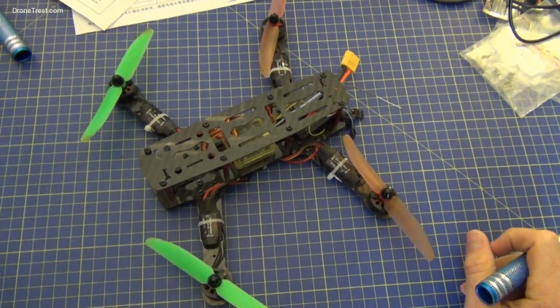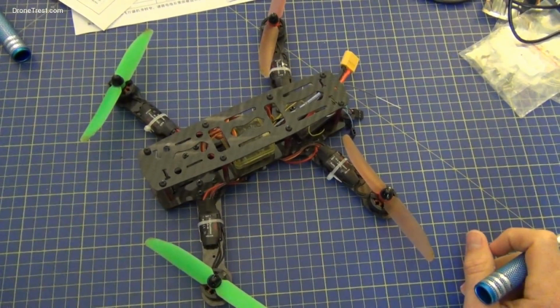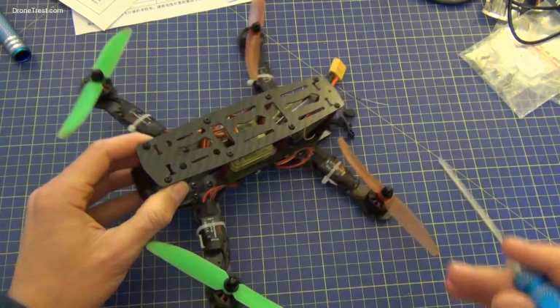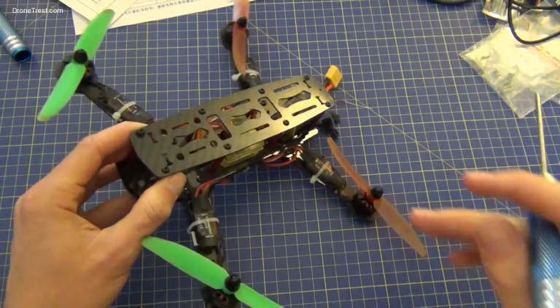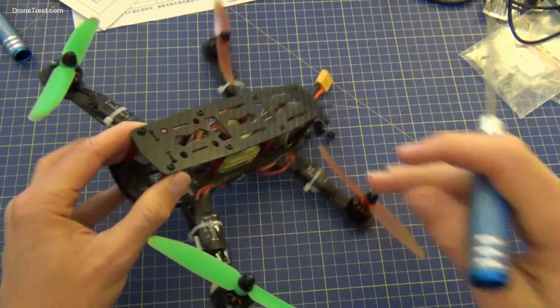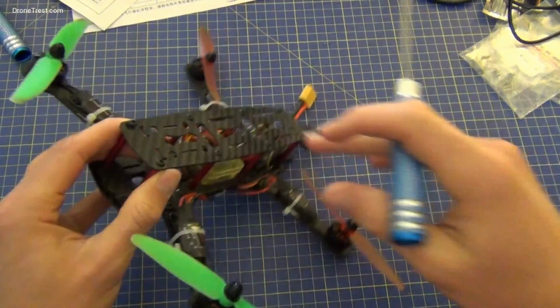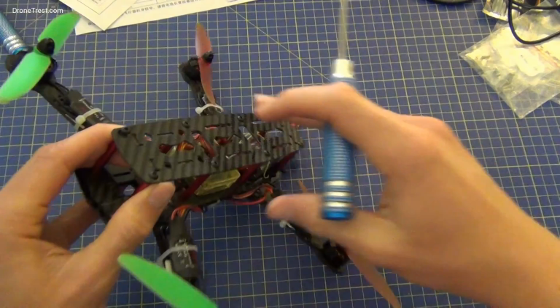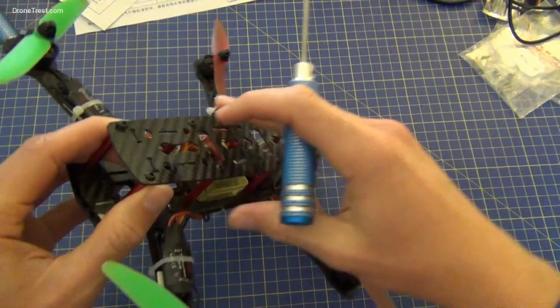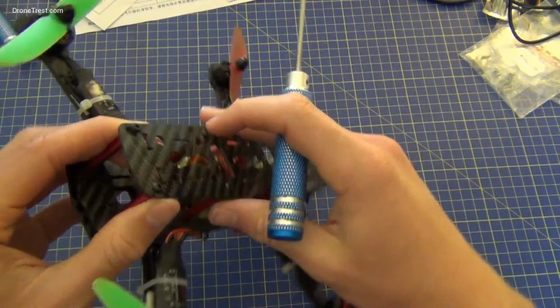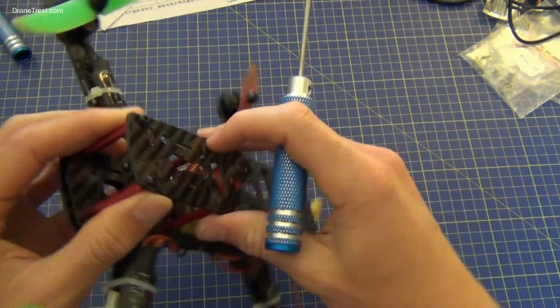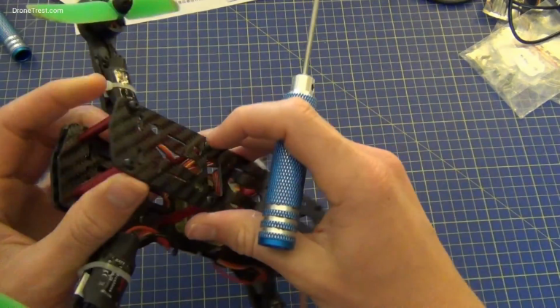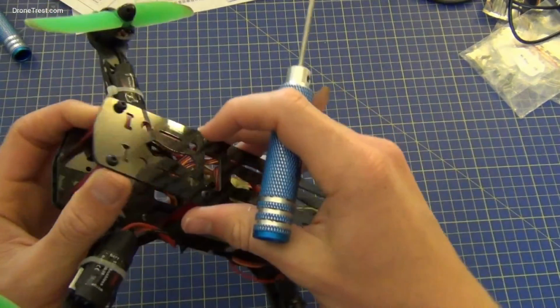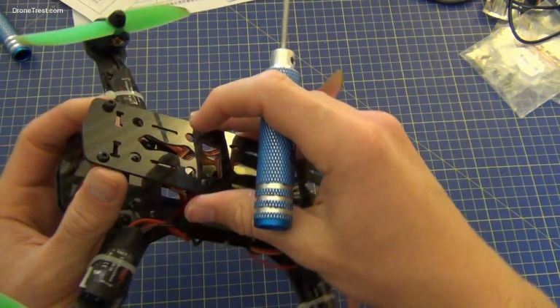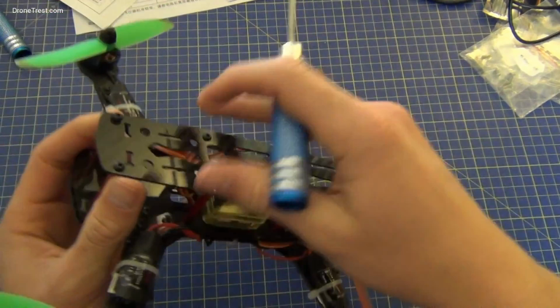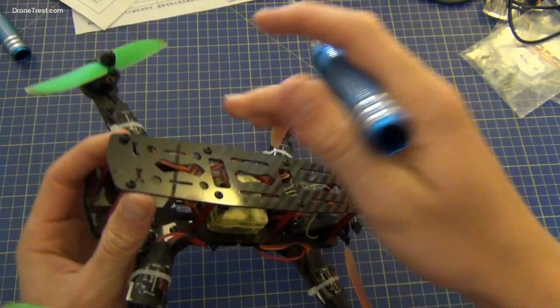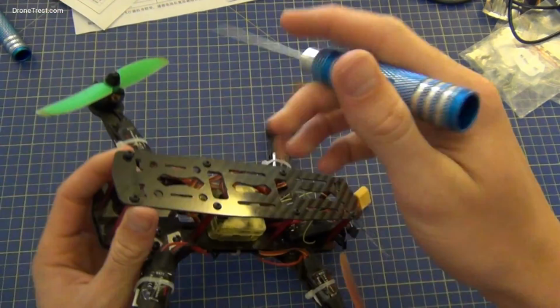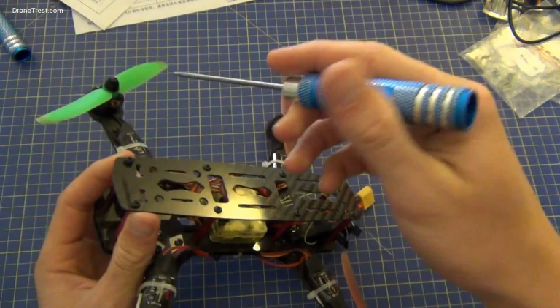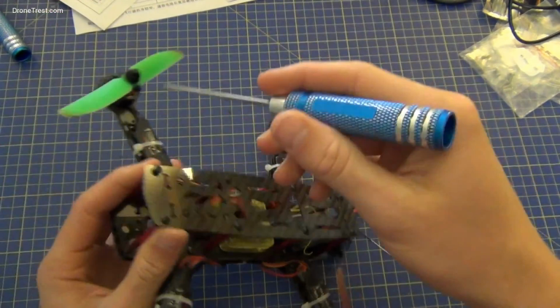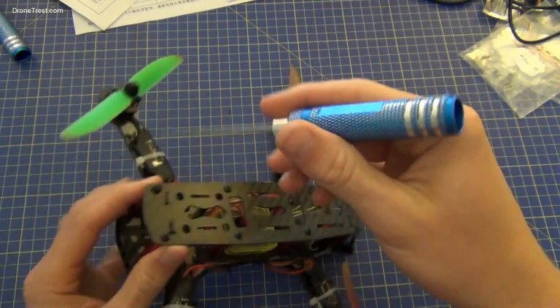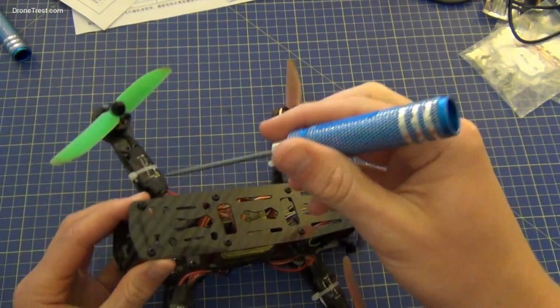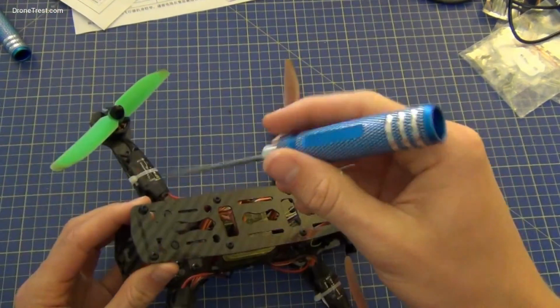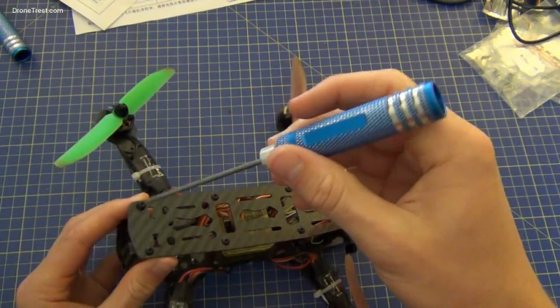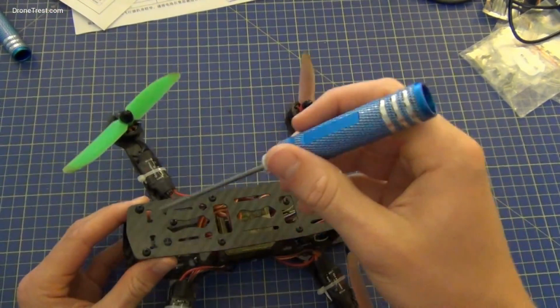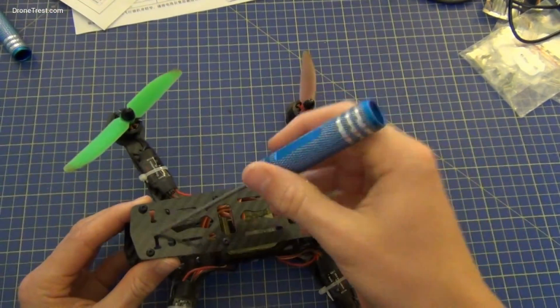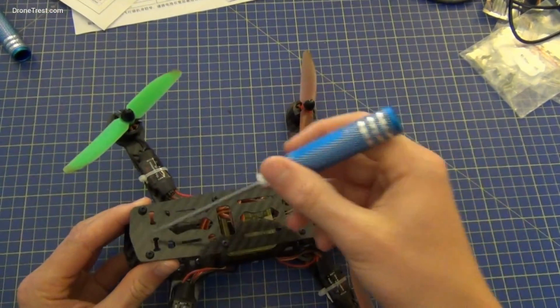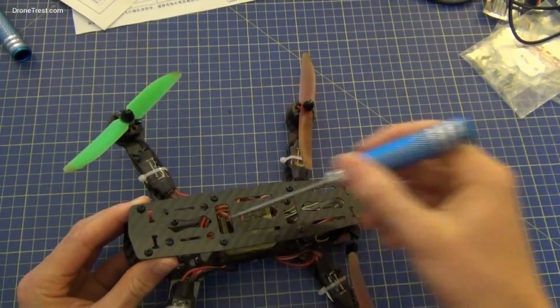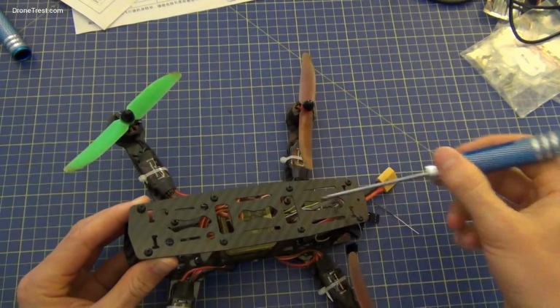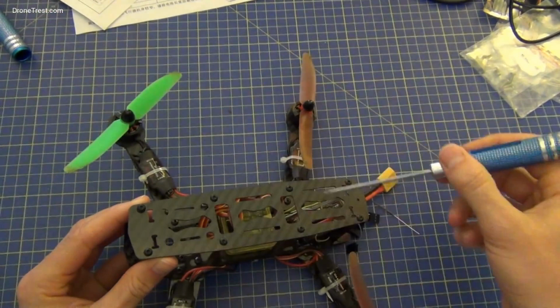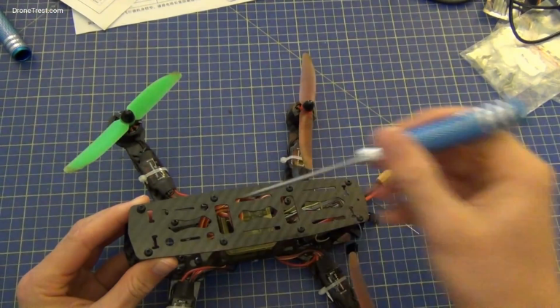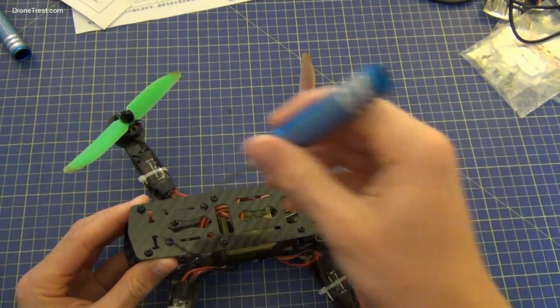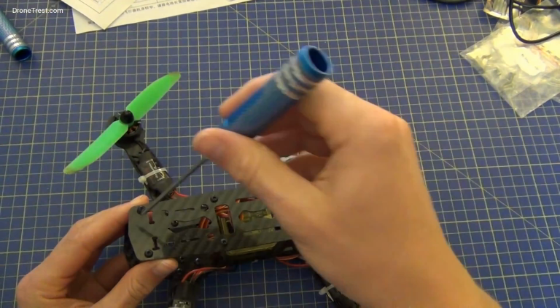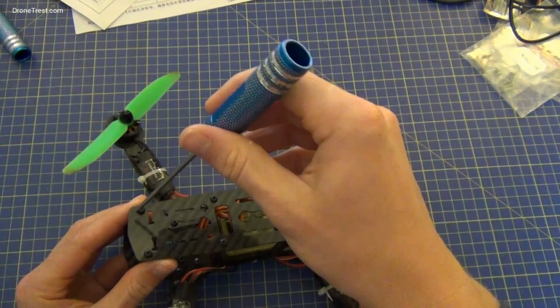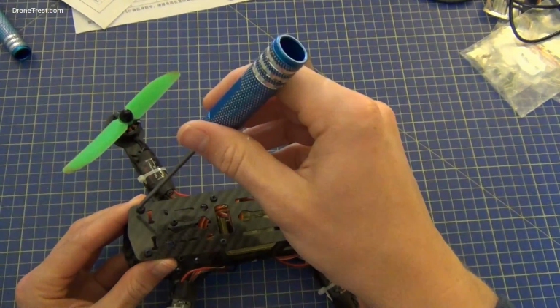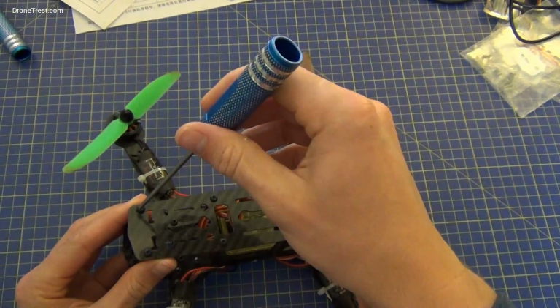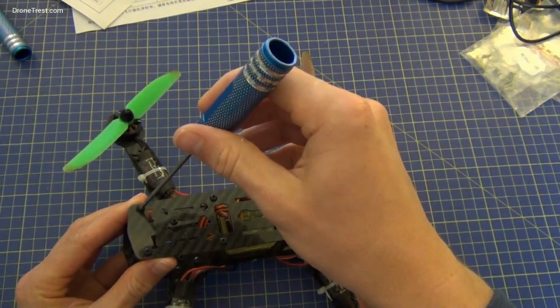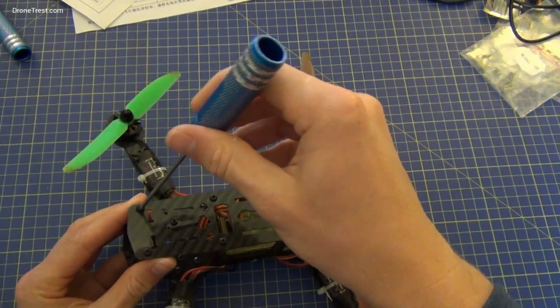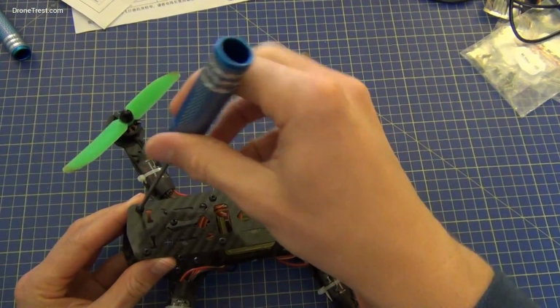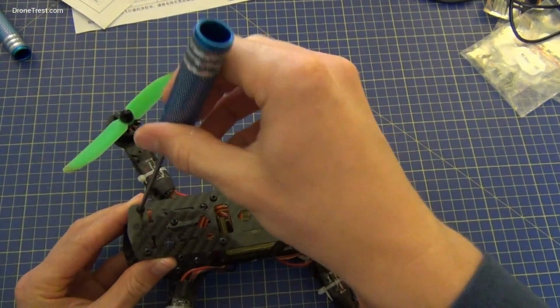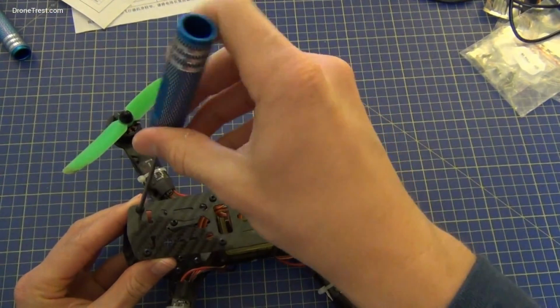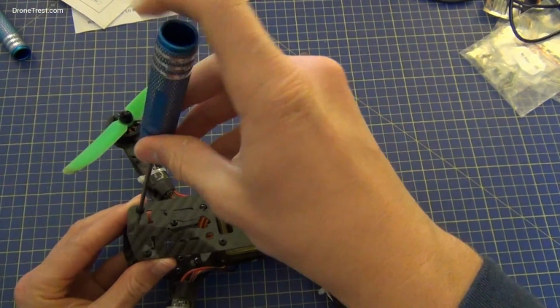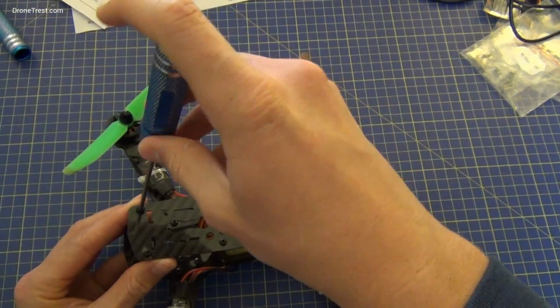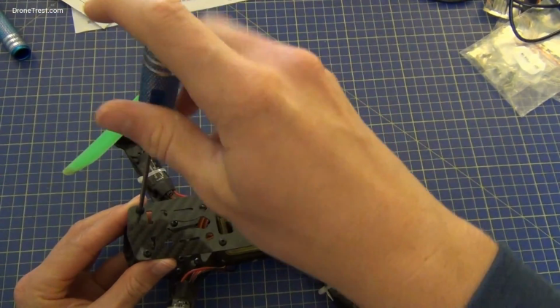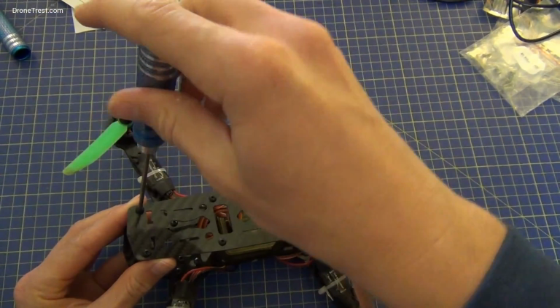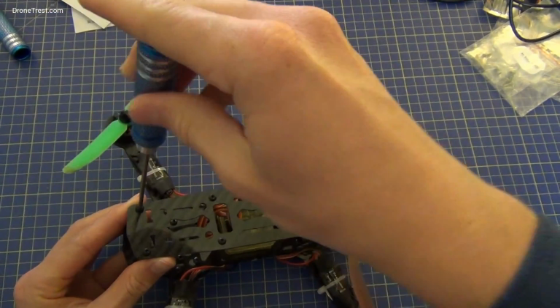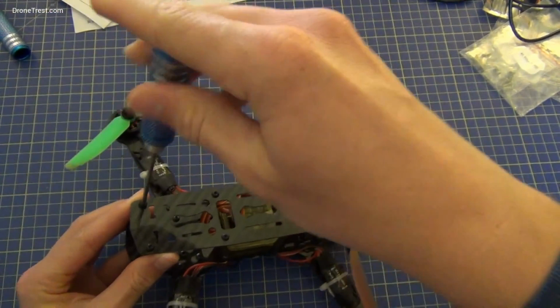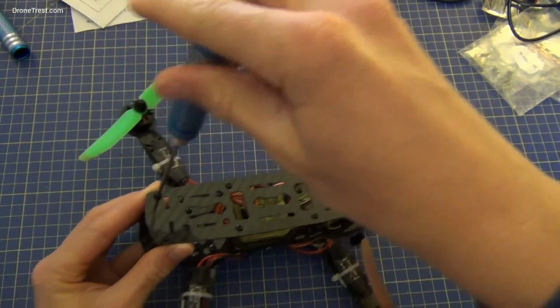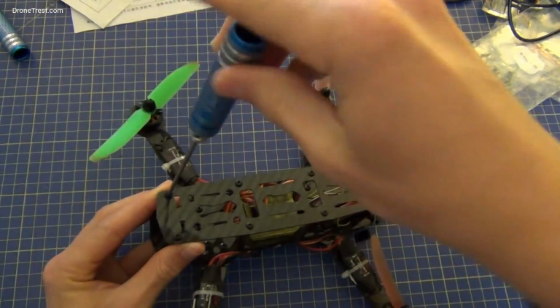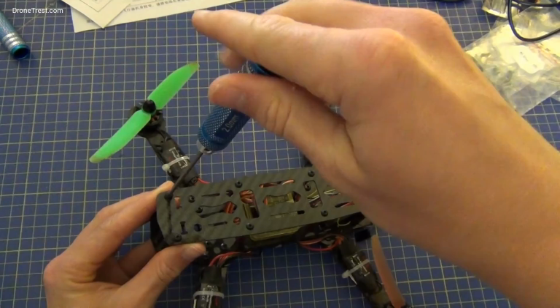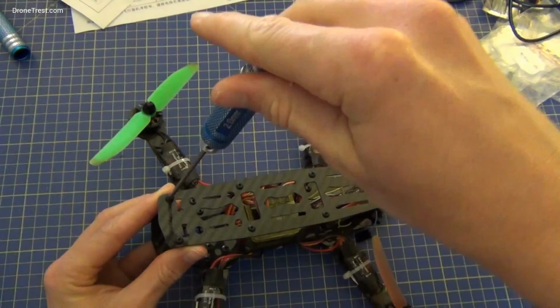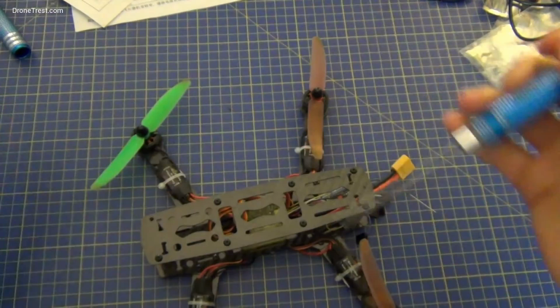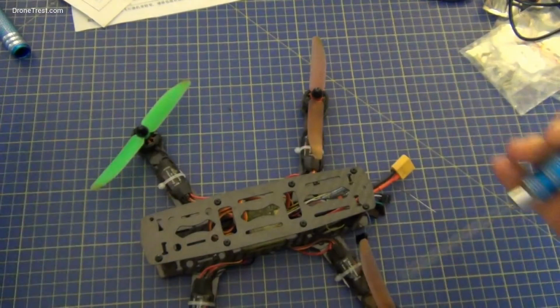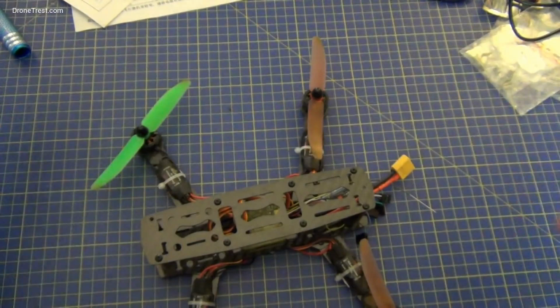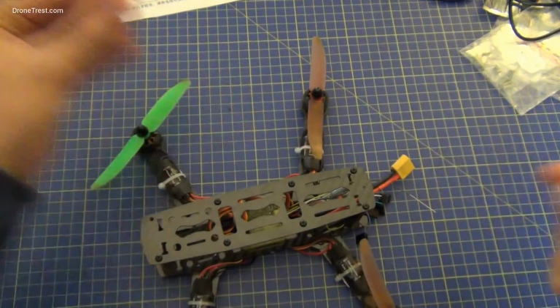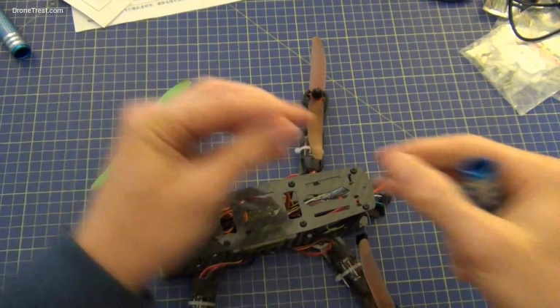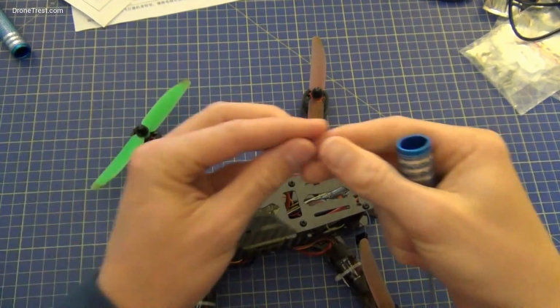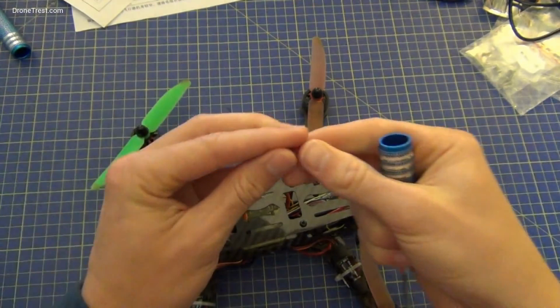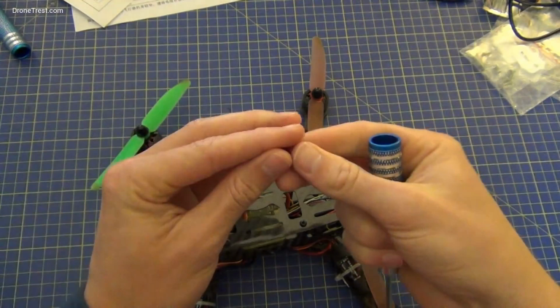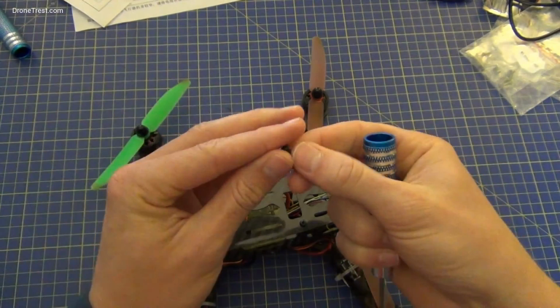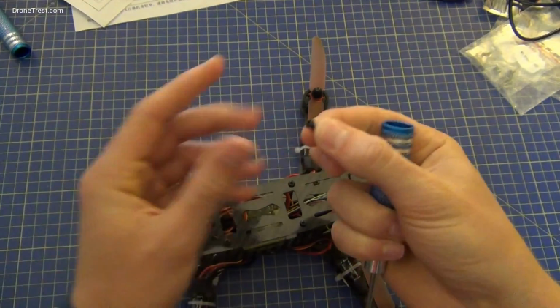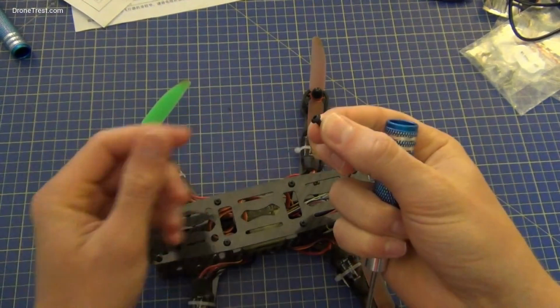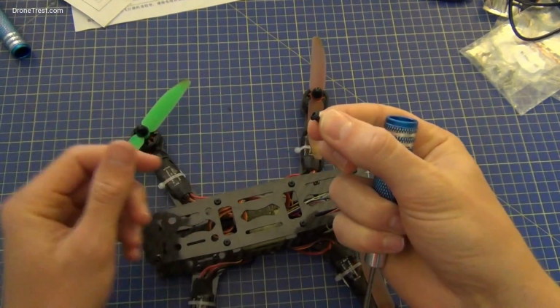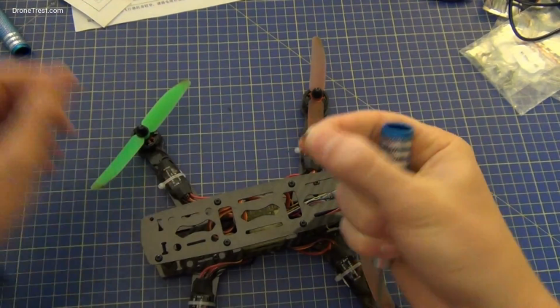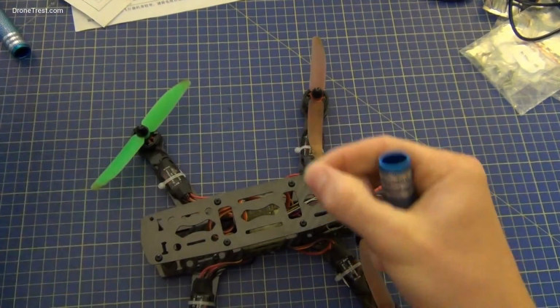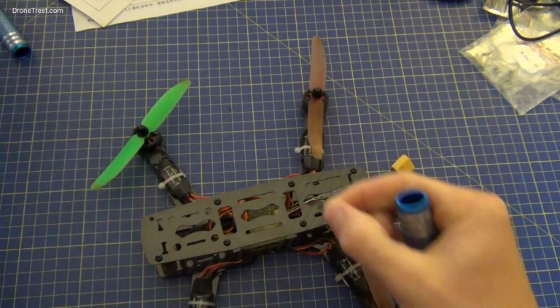We first take the top off here just to gain access to everything. Be careful not to lose the screws.